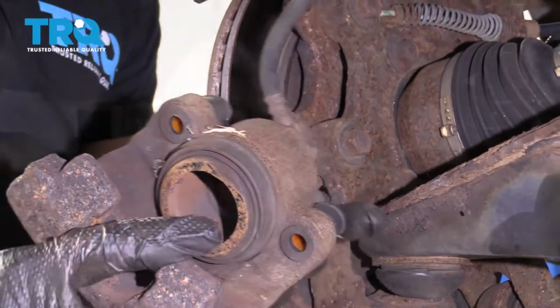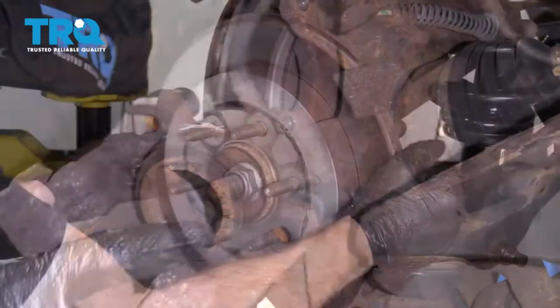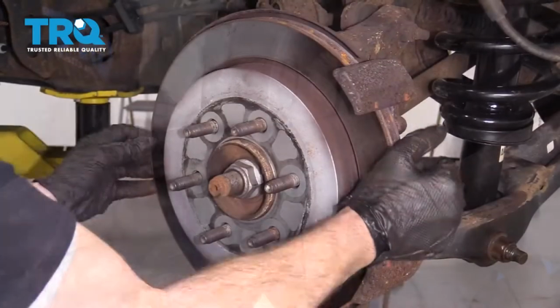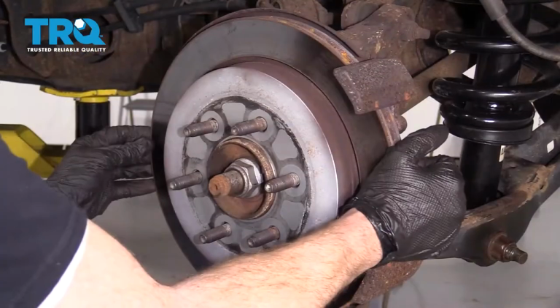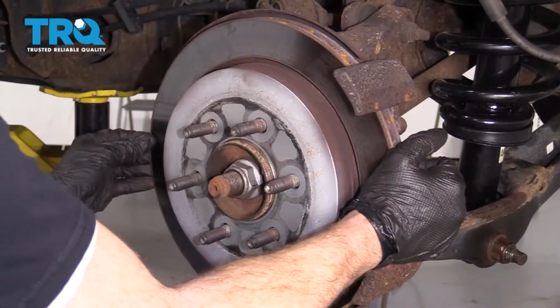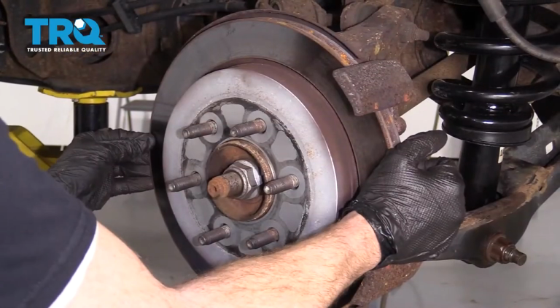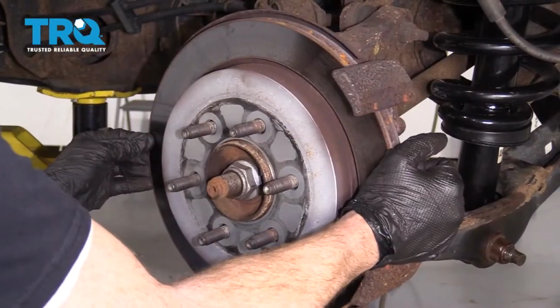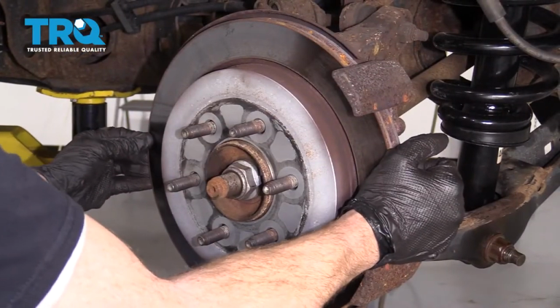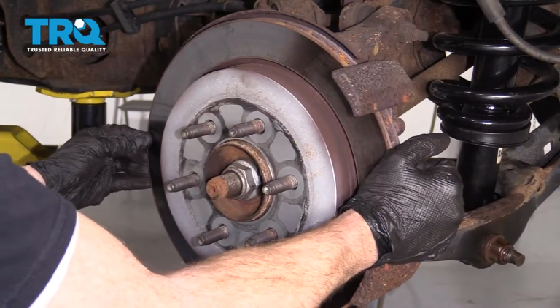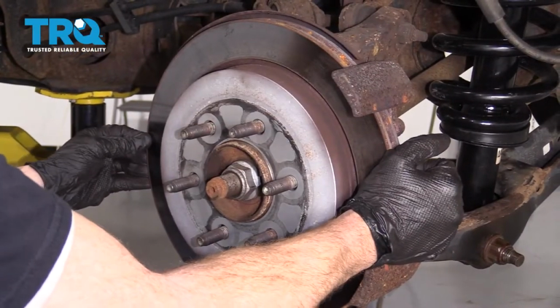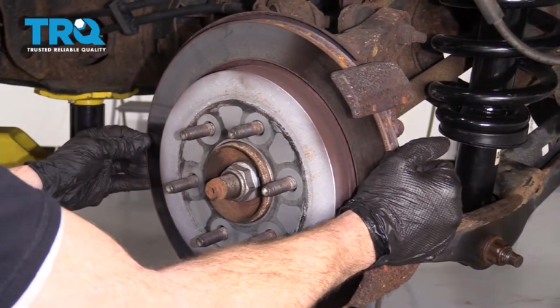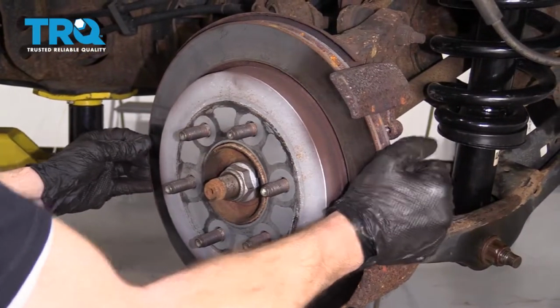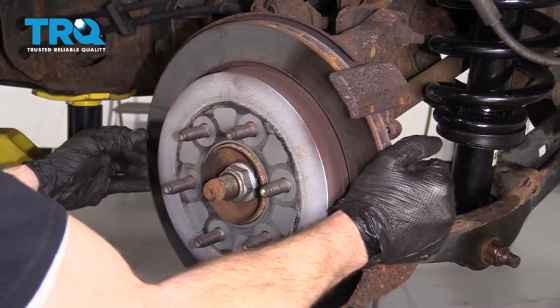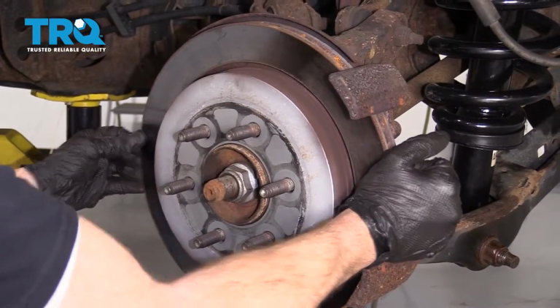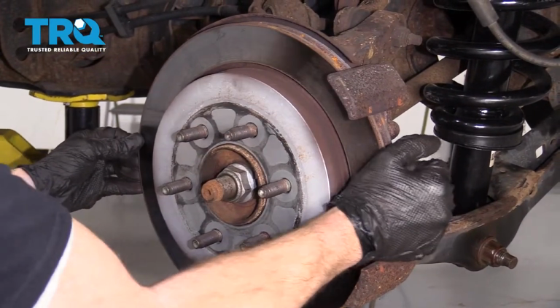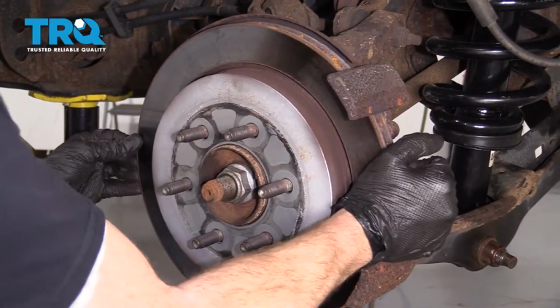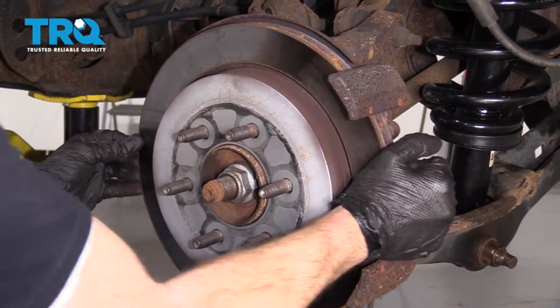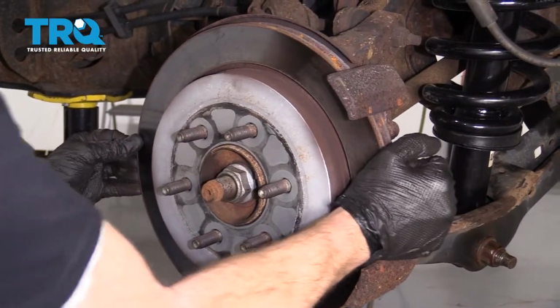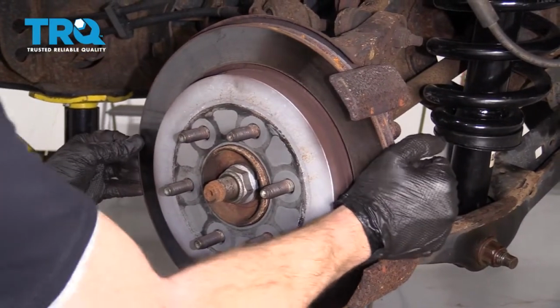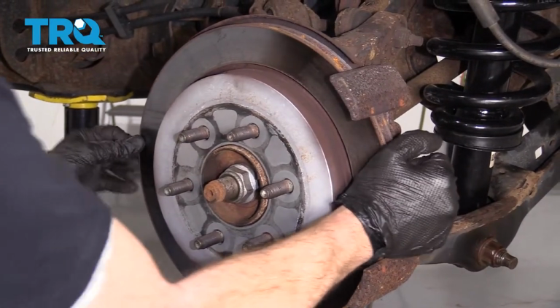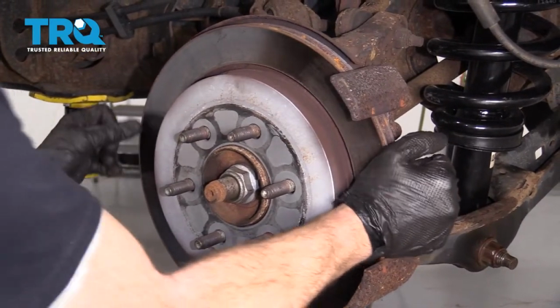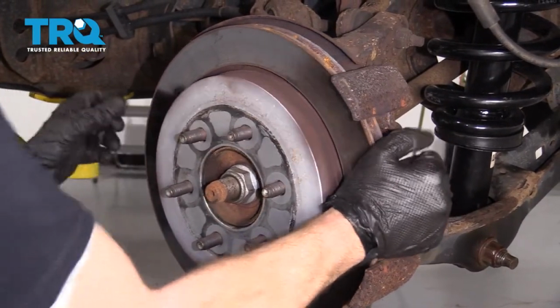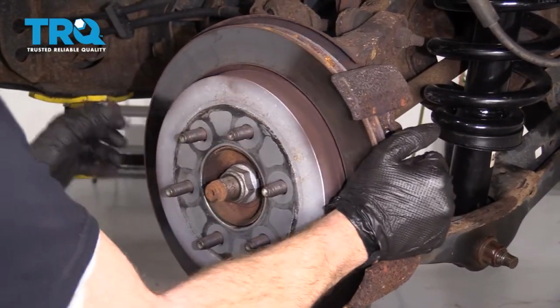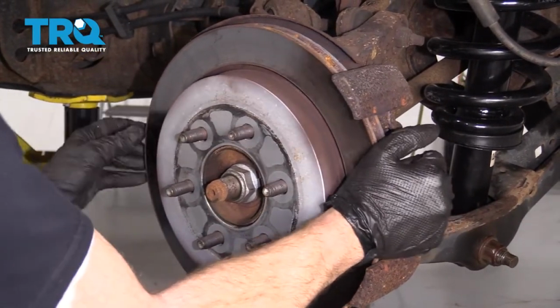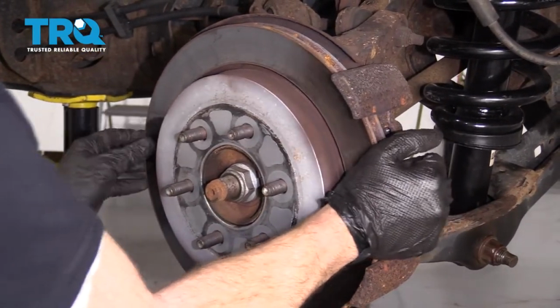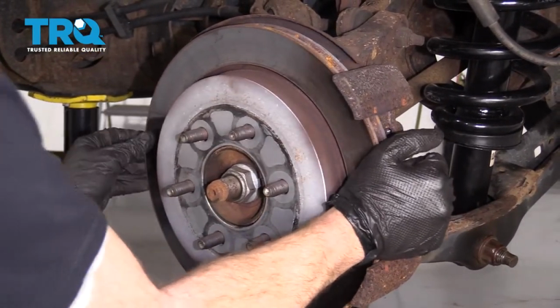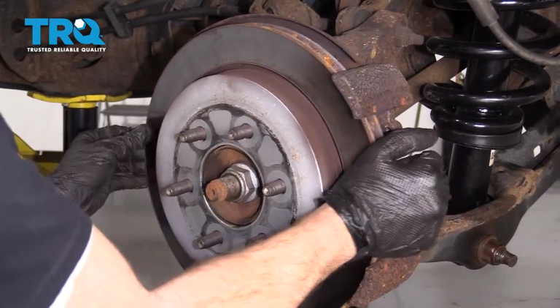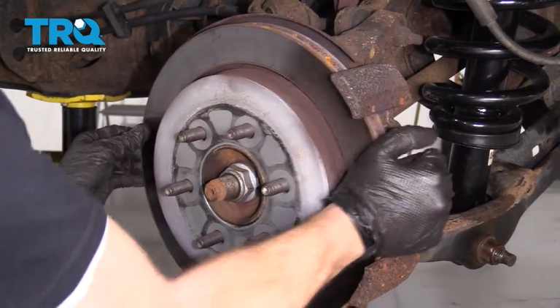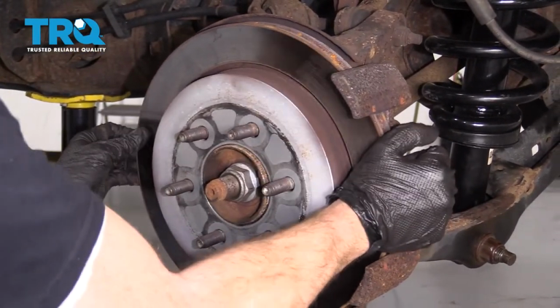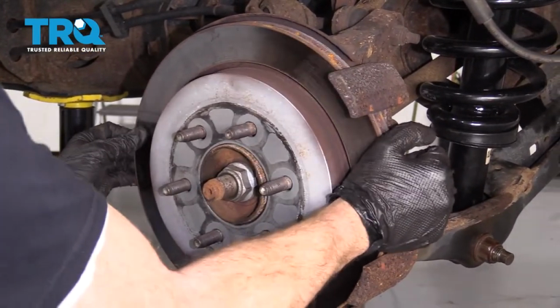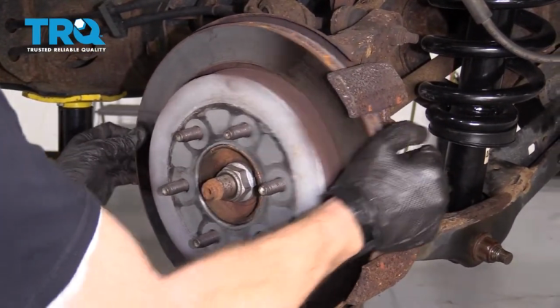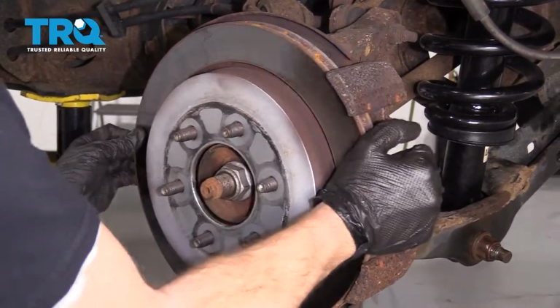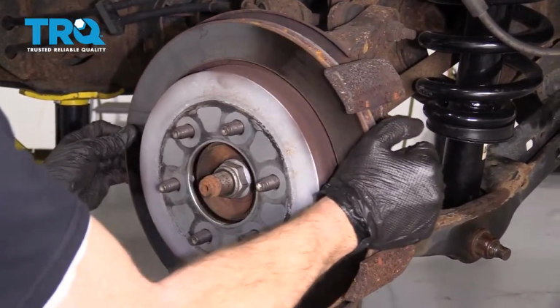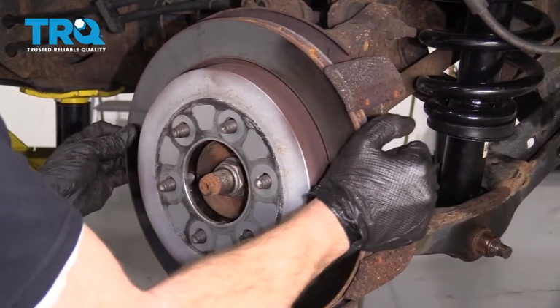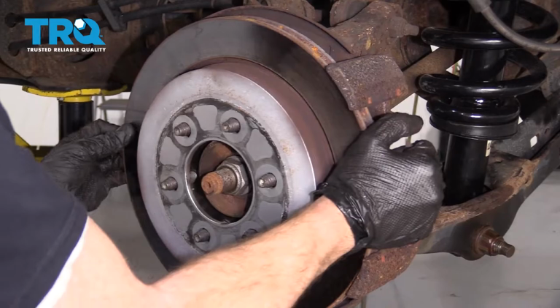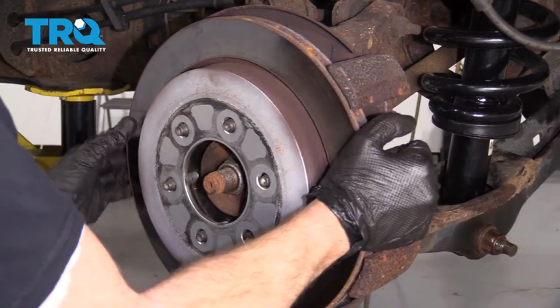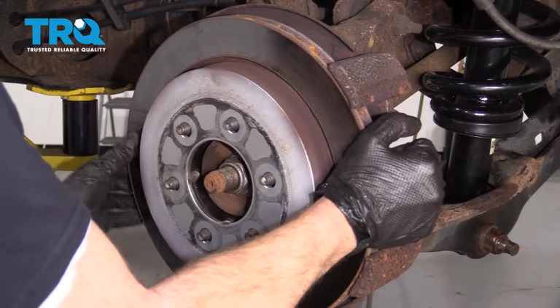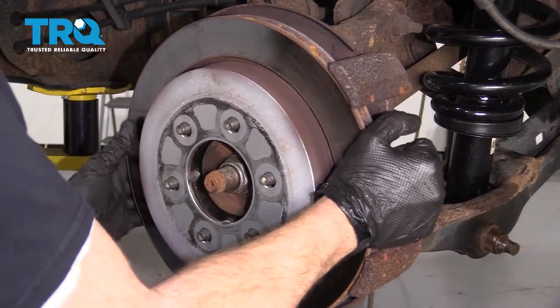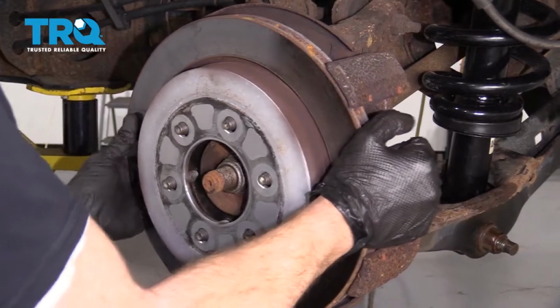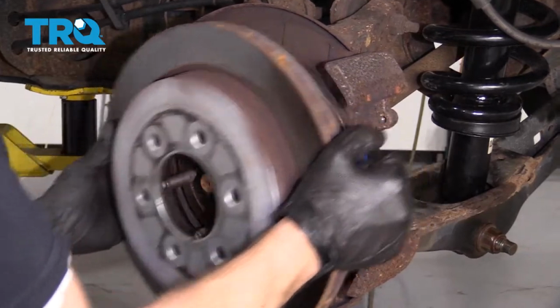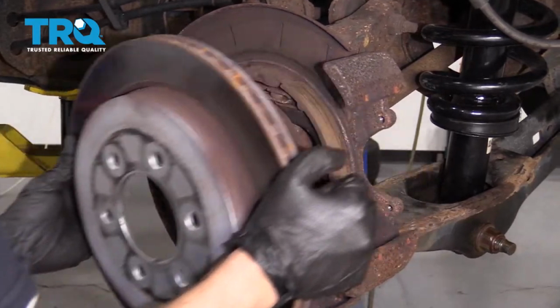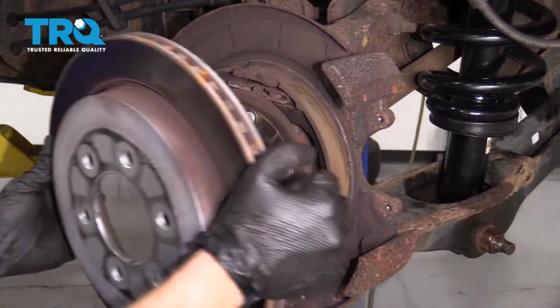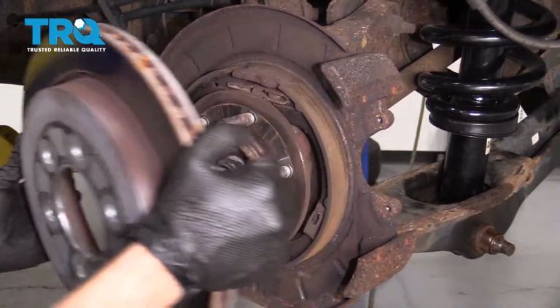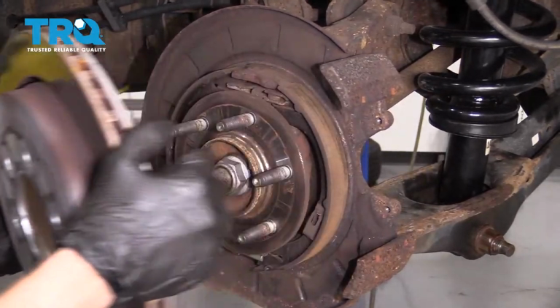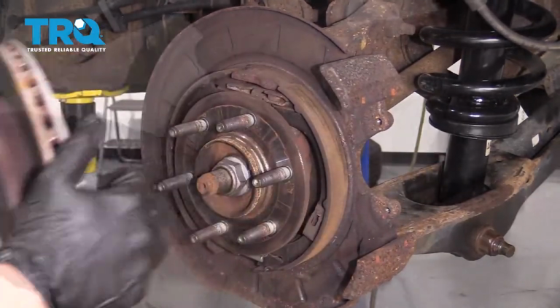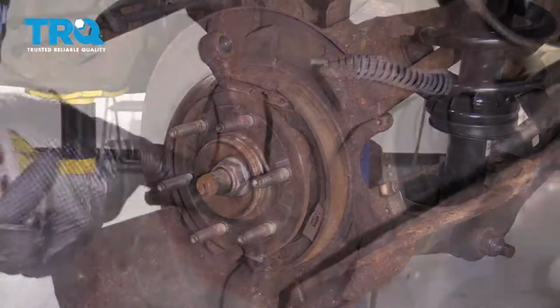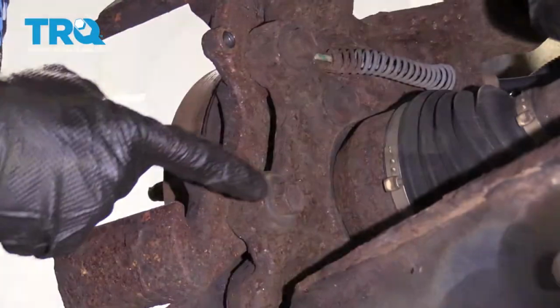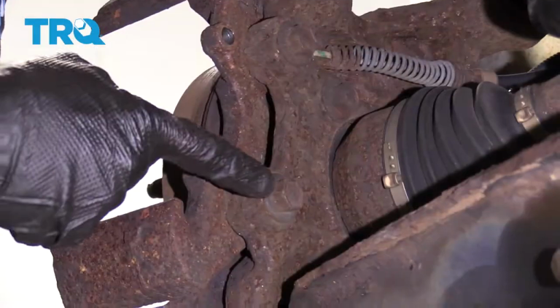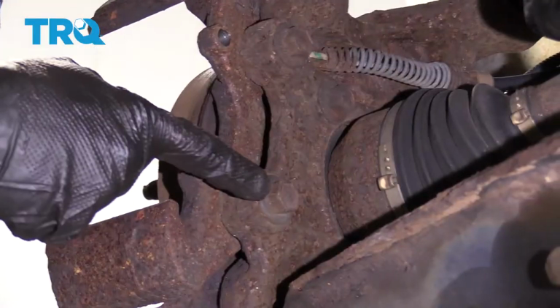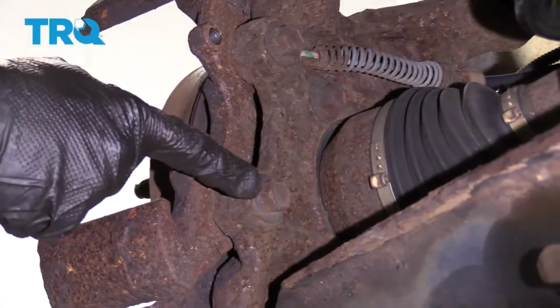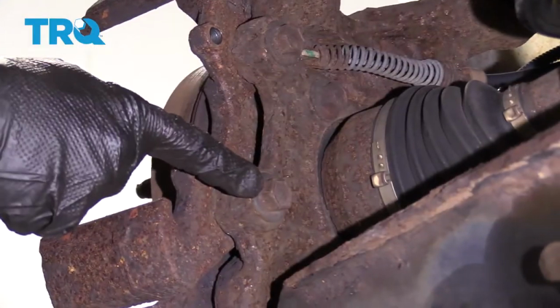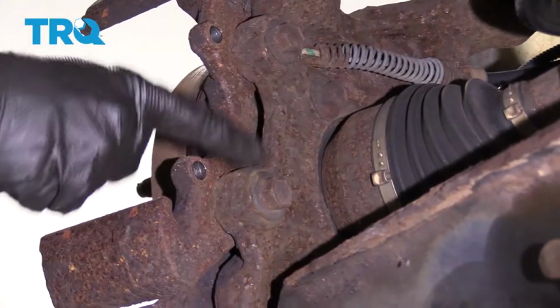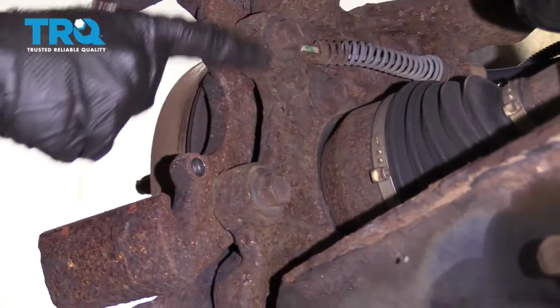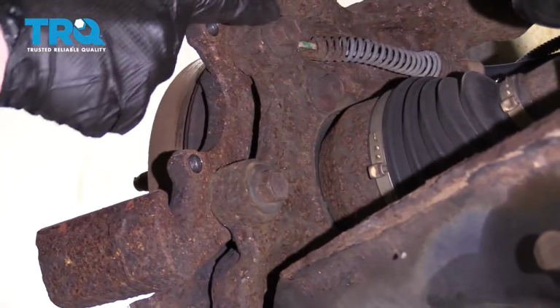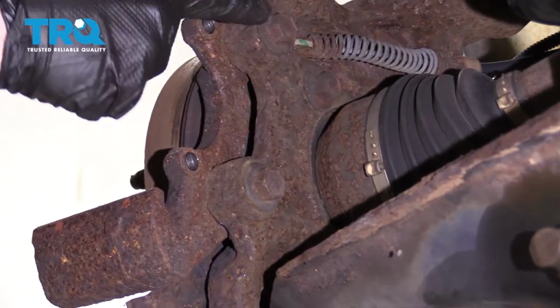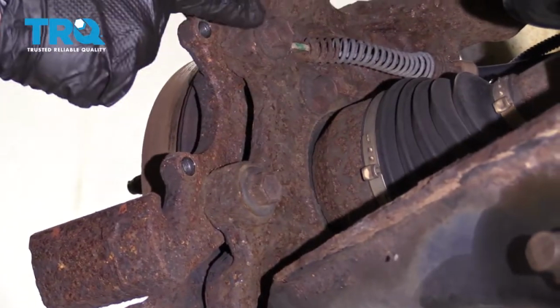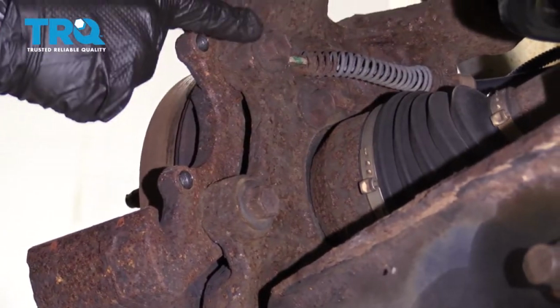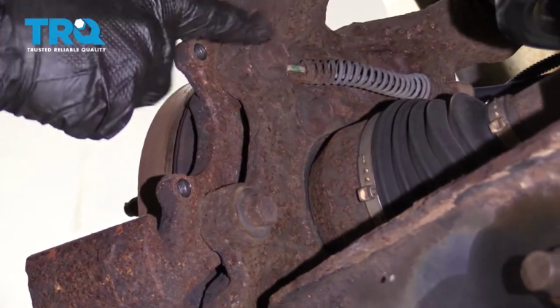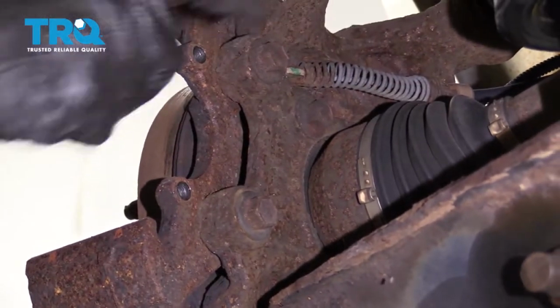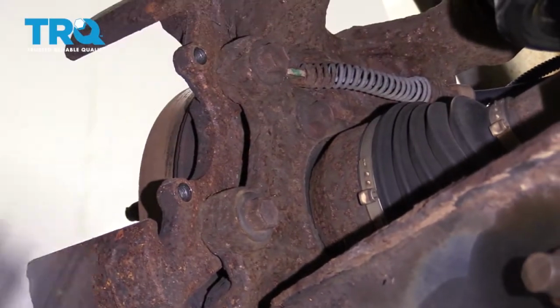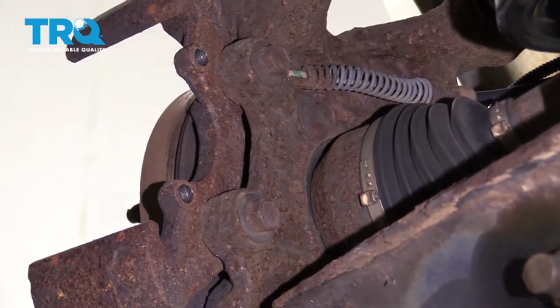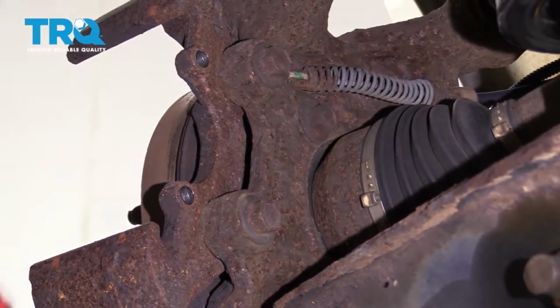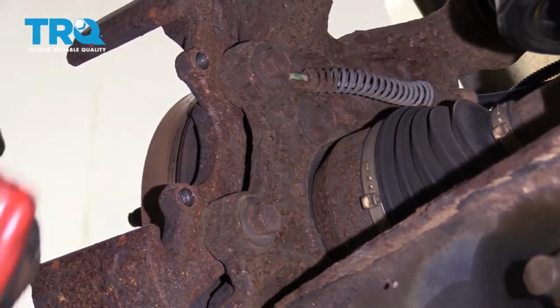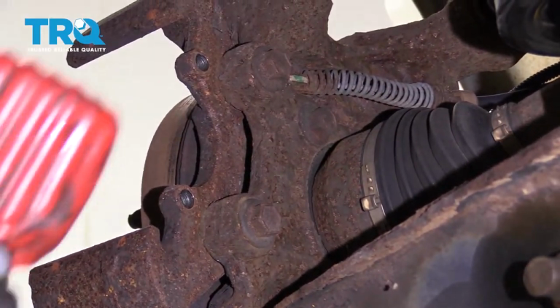Let's go ahead and remove the rotor. Now let's remove our caliper bracket bolts.